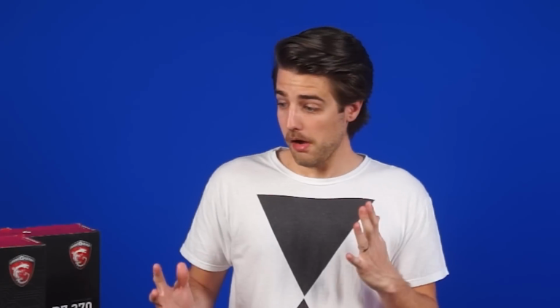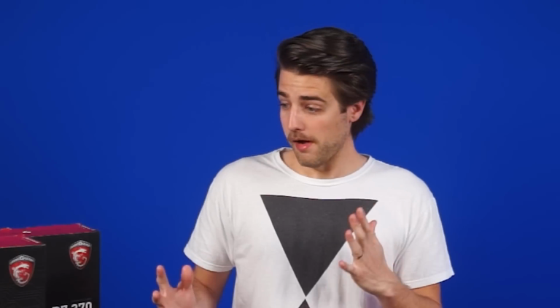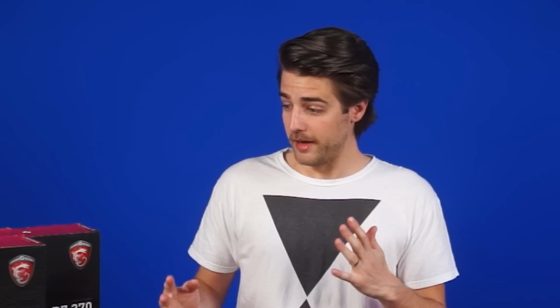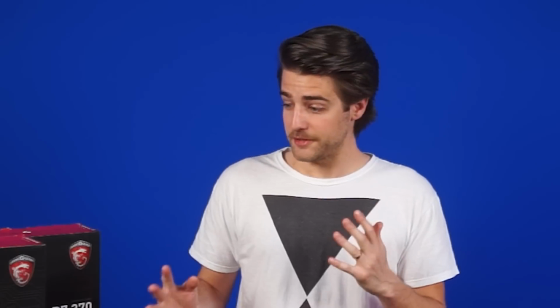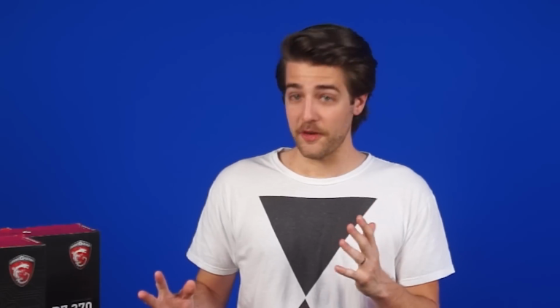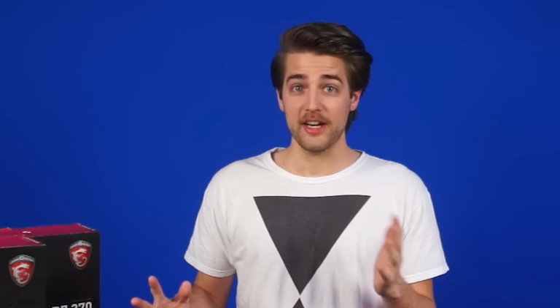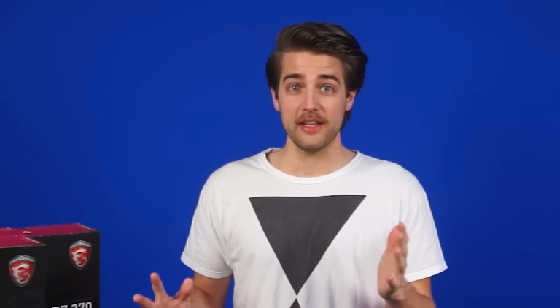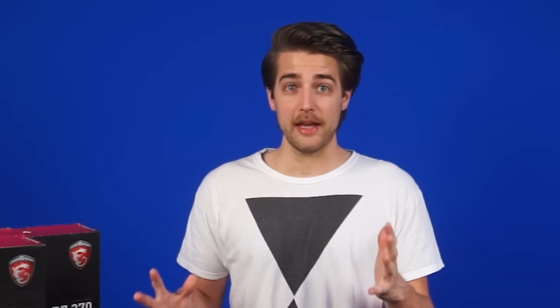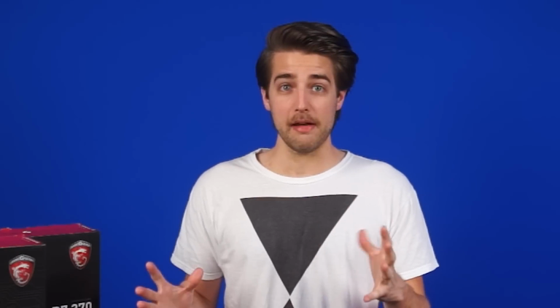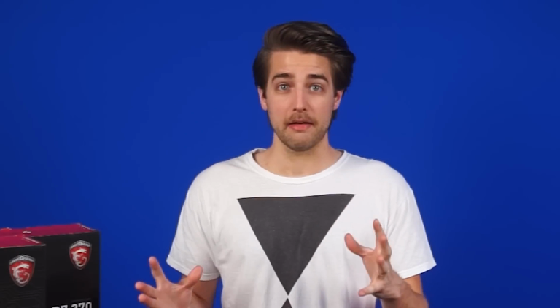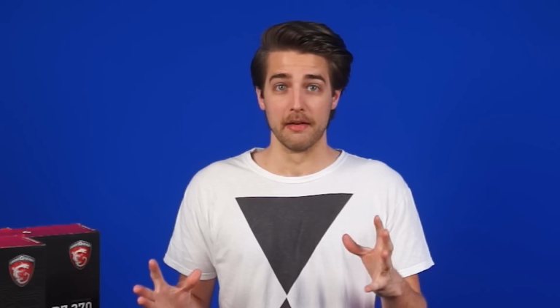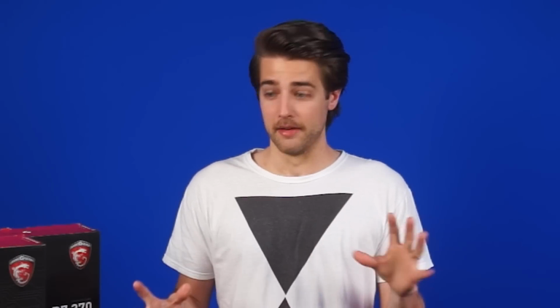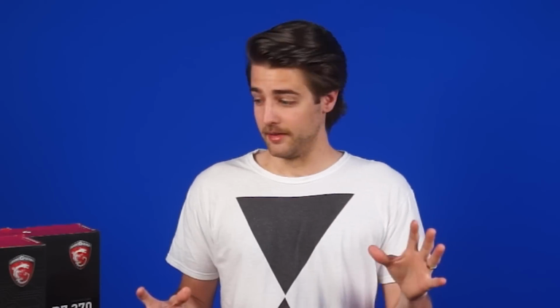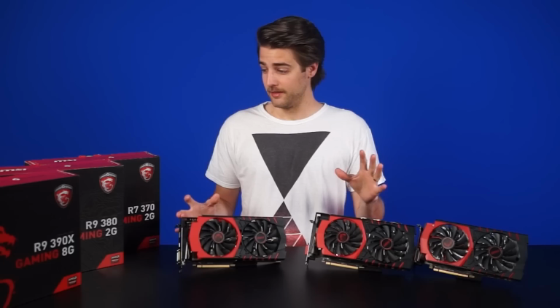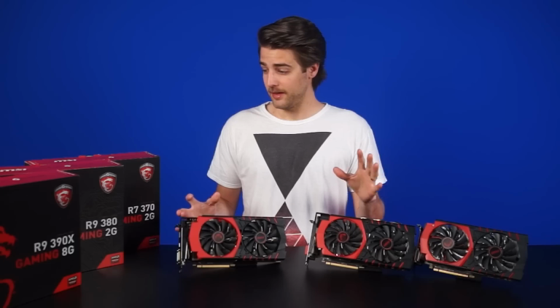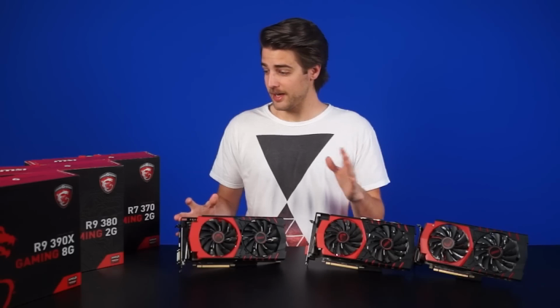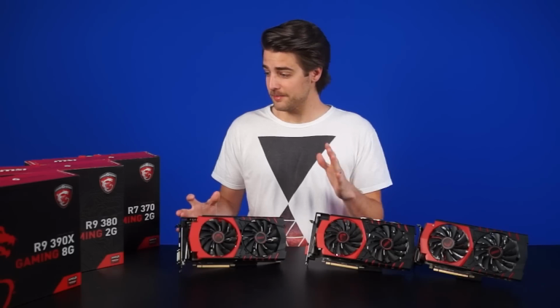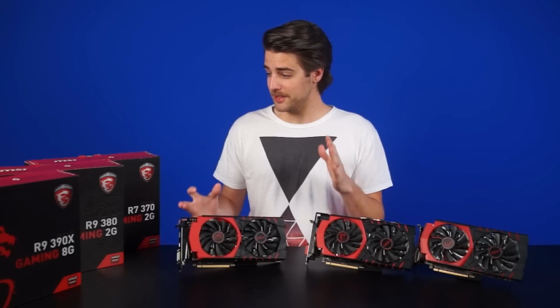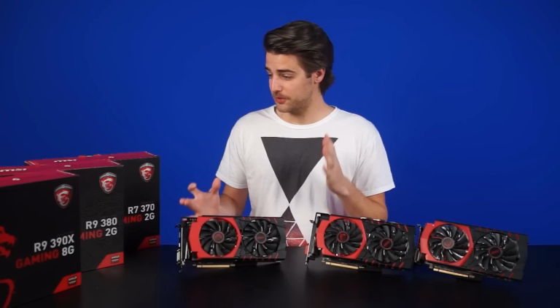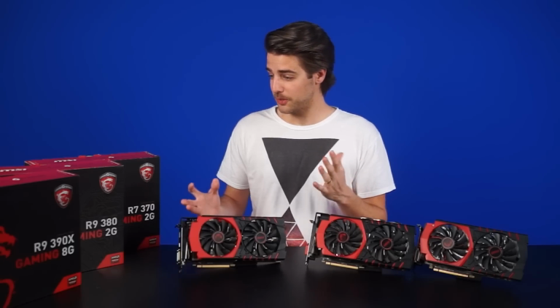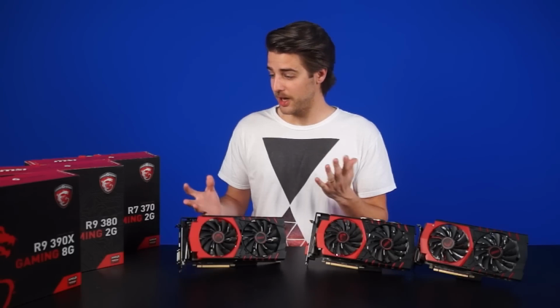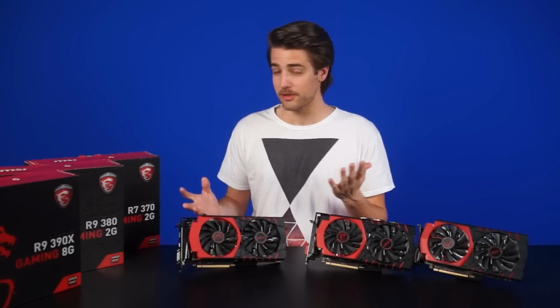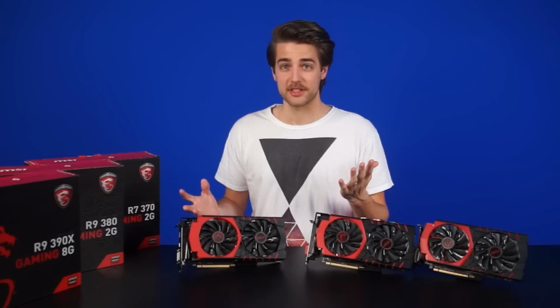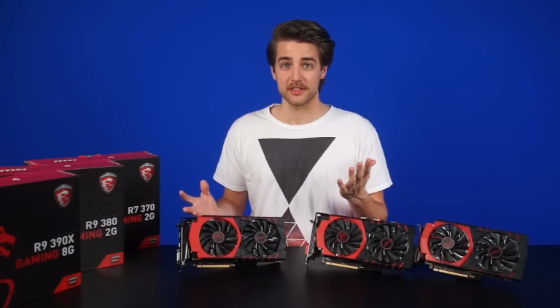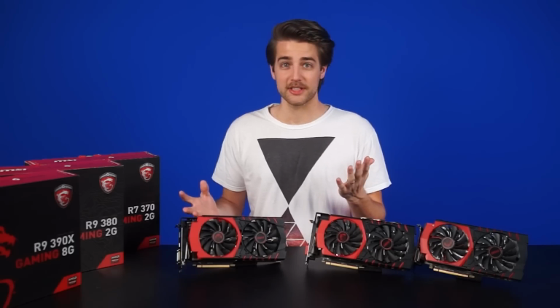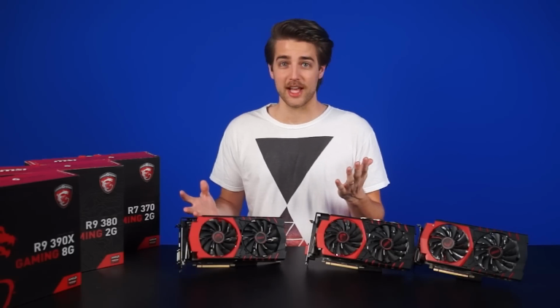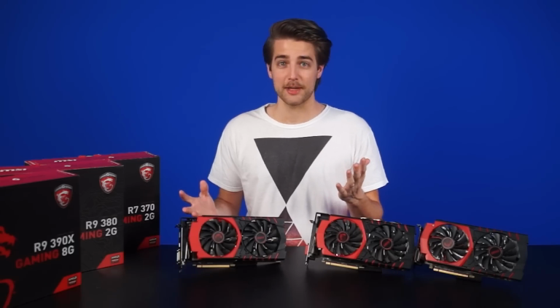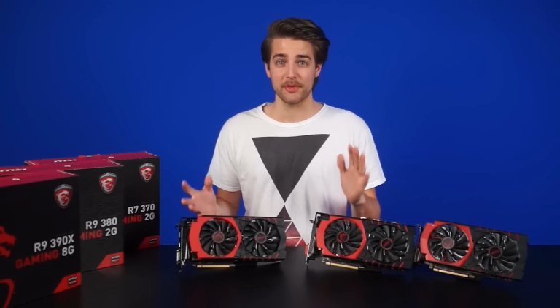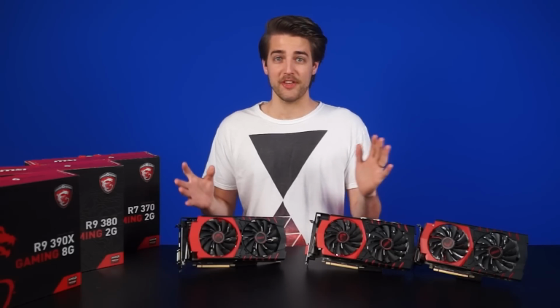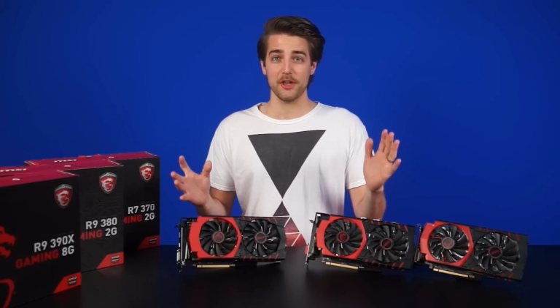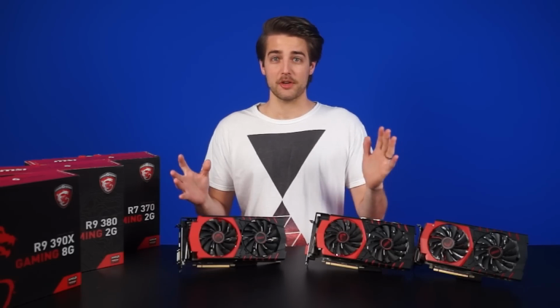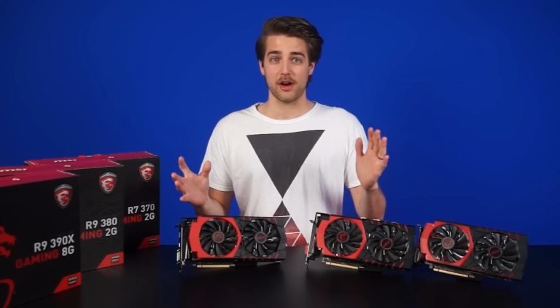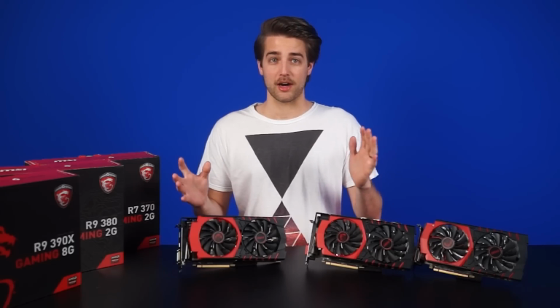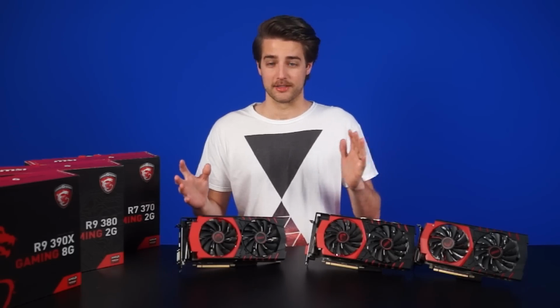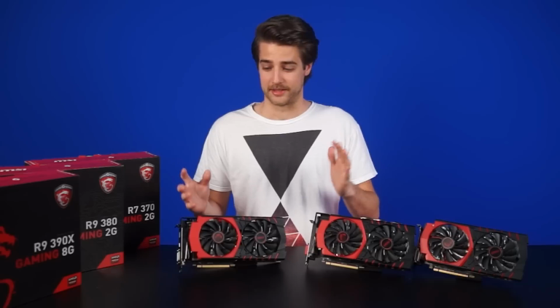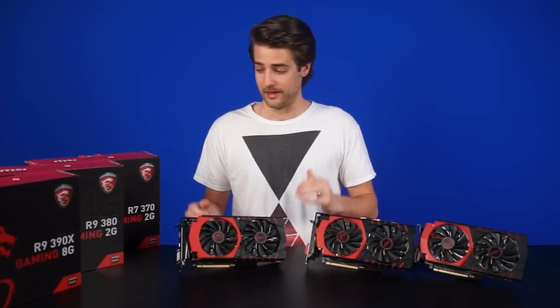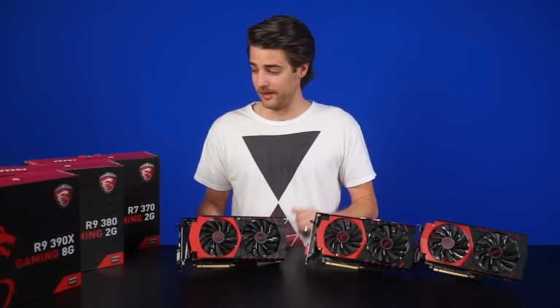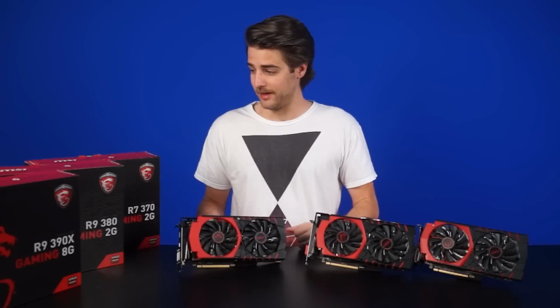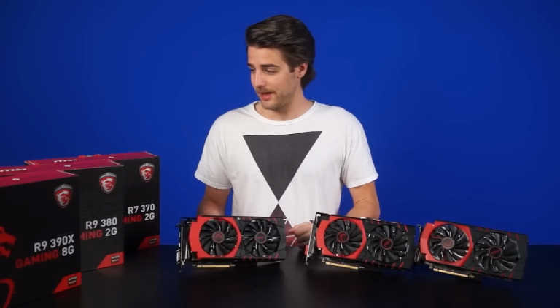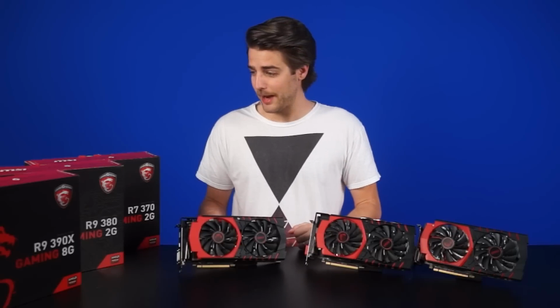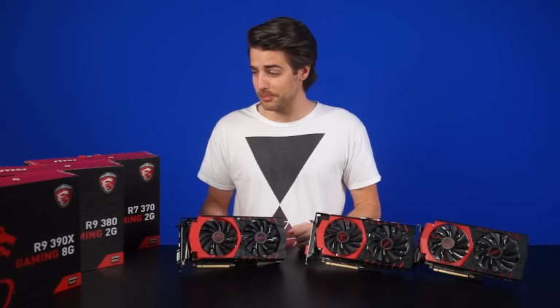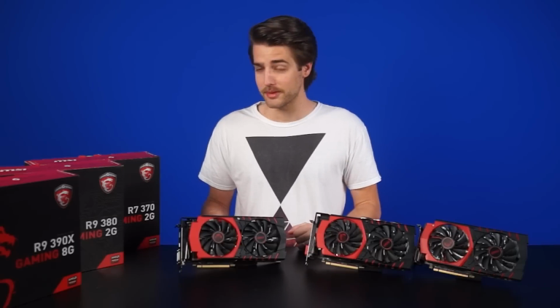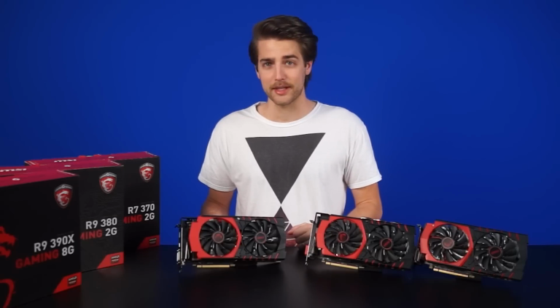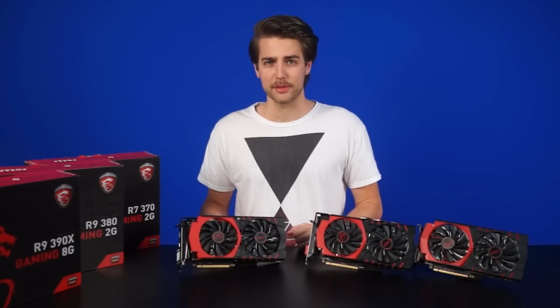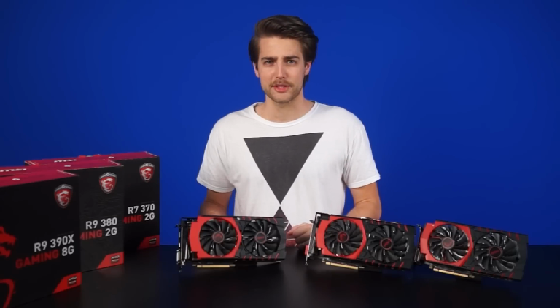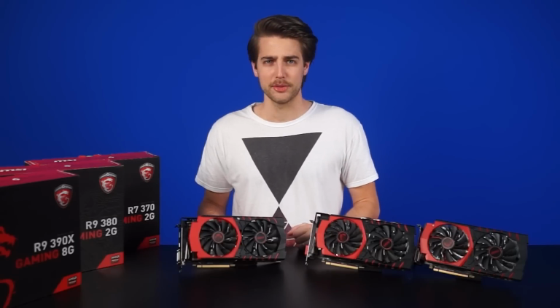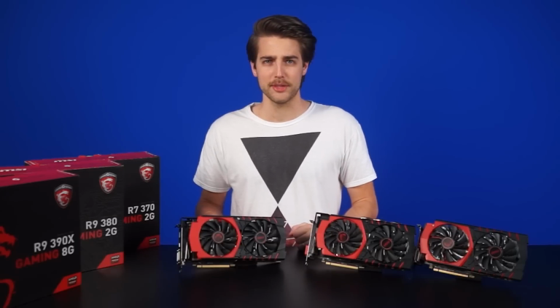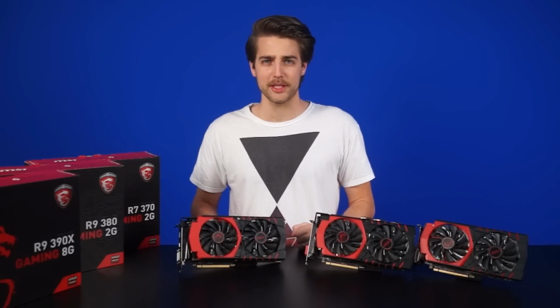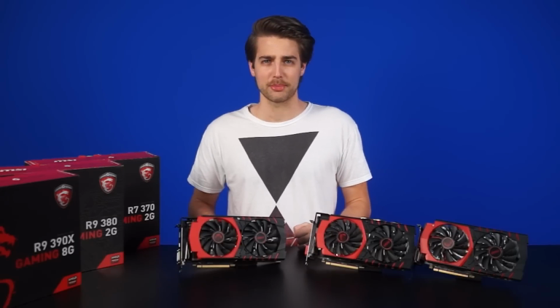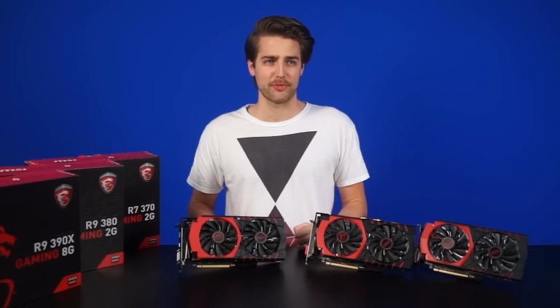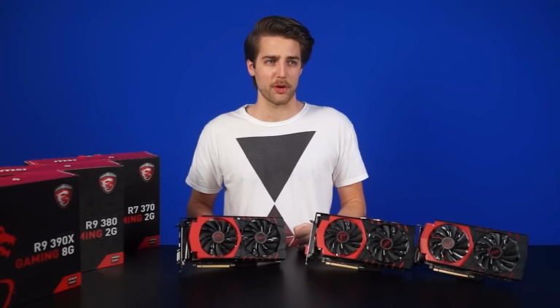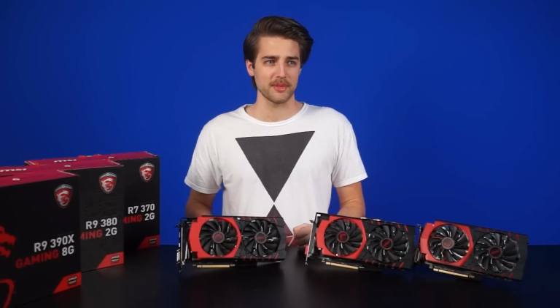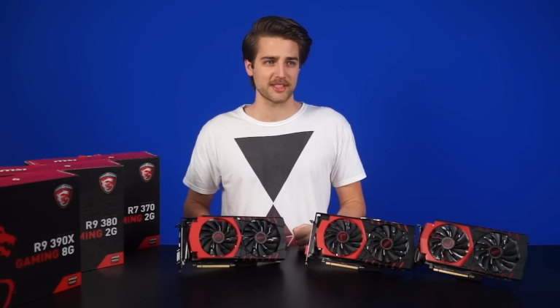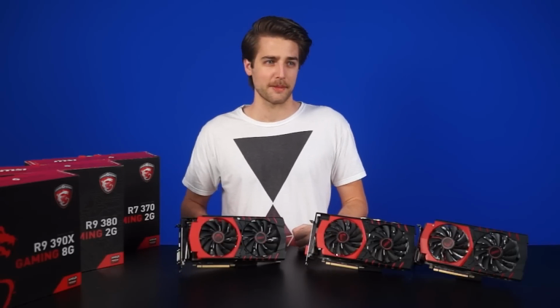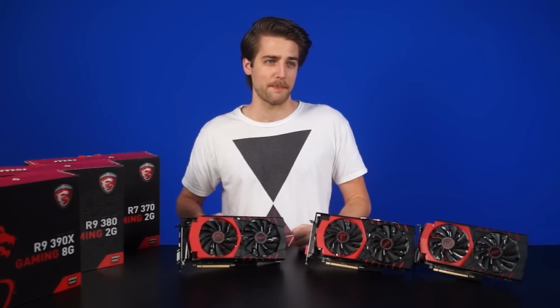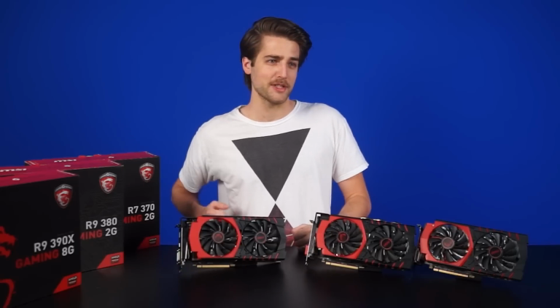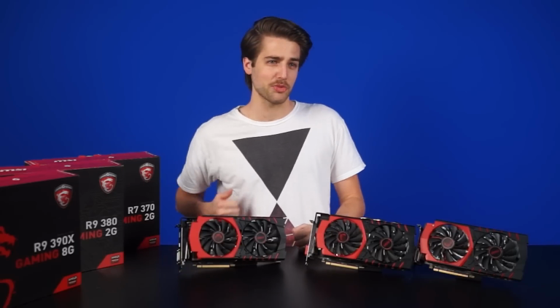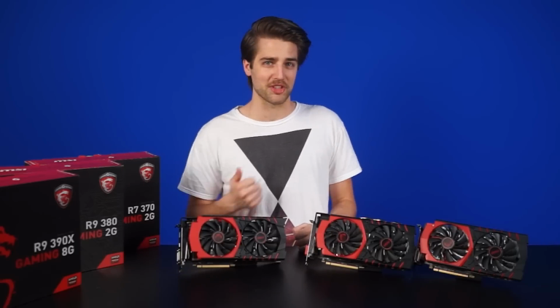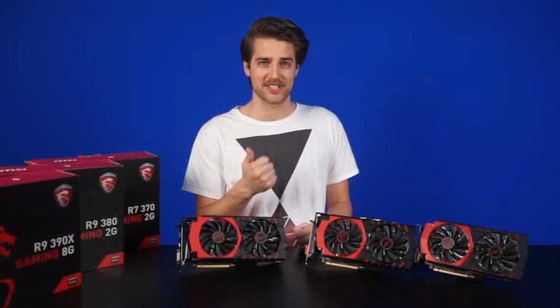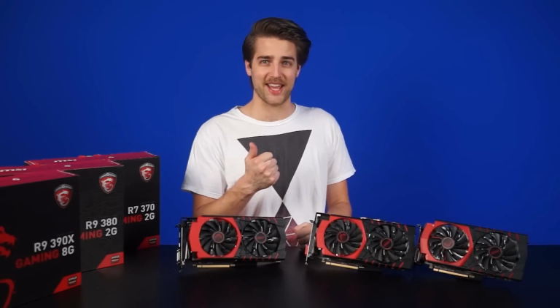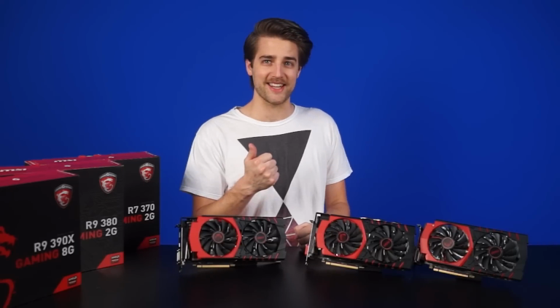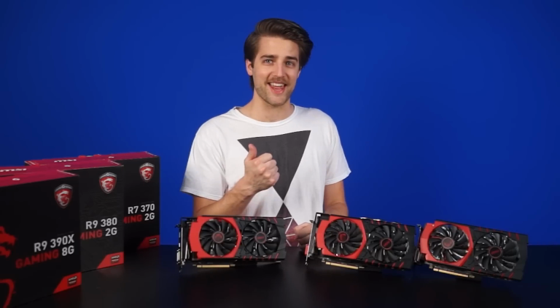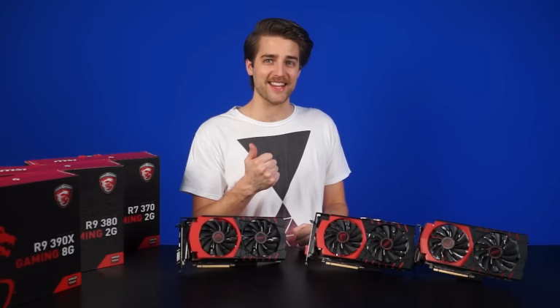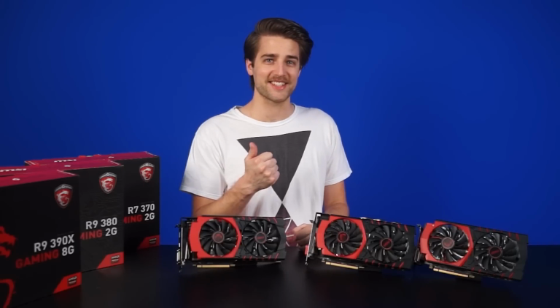It's finally here! AMD's 300 series lineup of video cards! Hybrid liquid cooling and performance that competes with the Titan X.